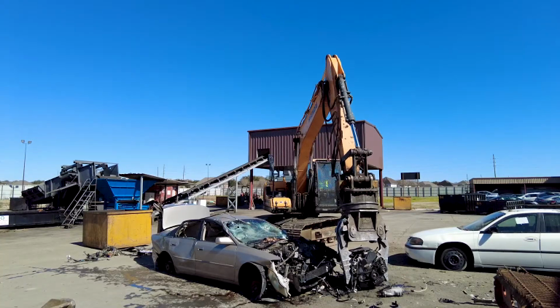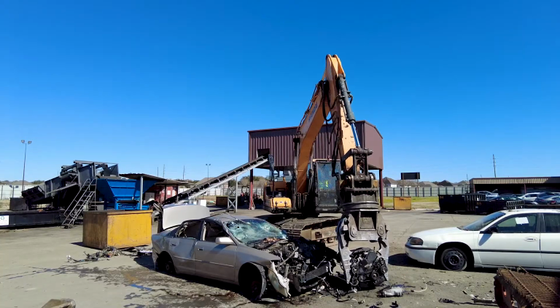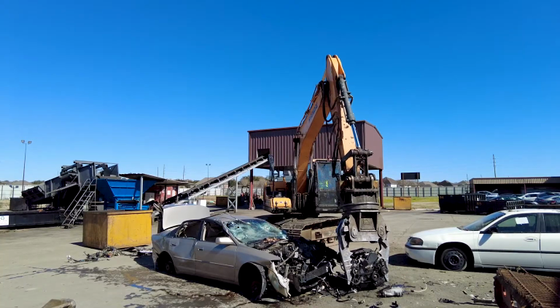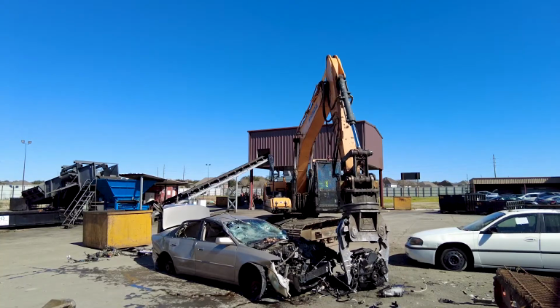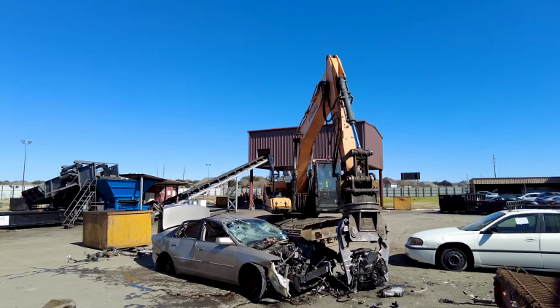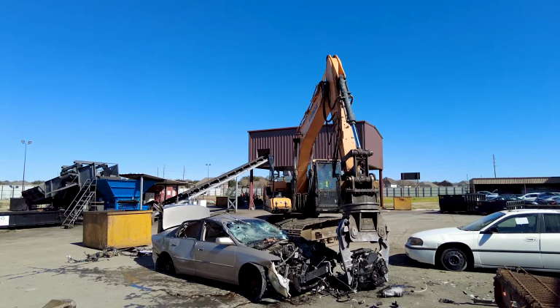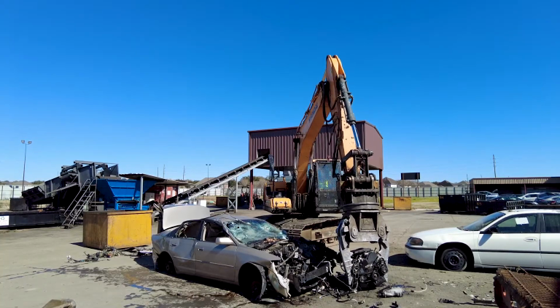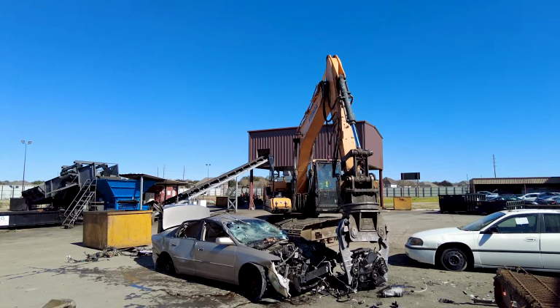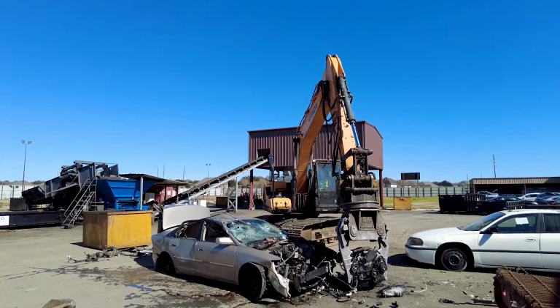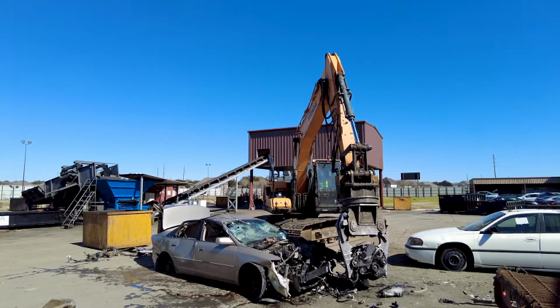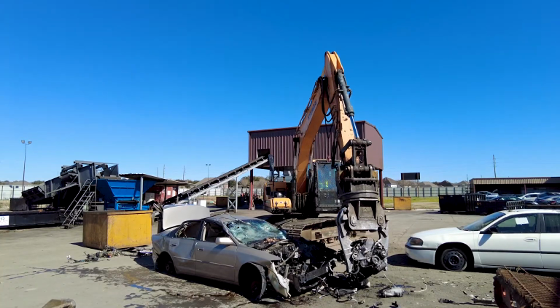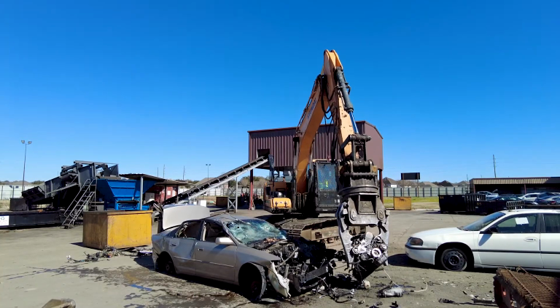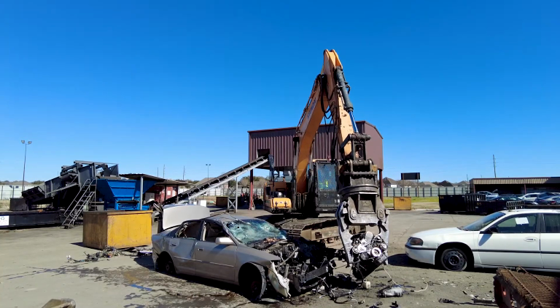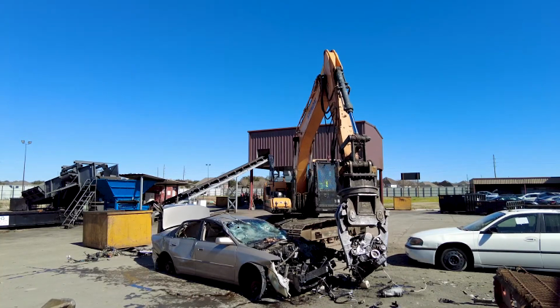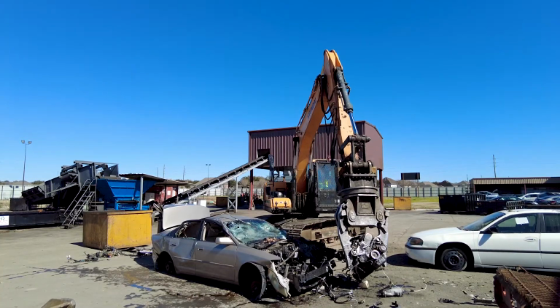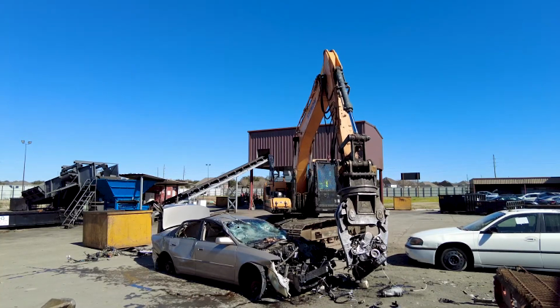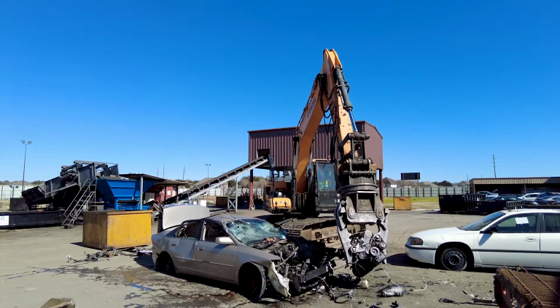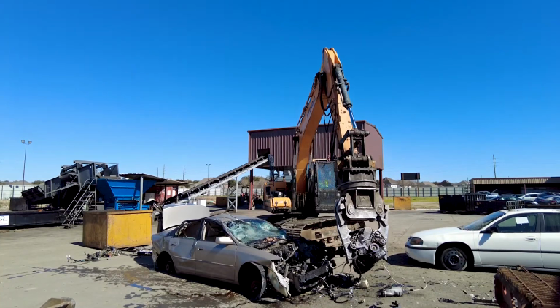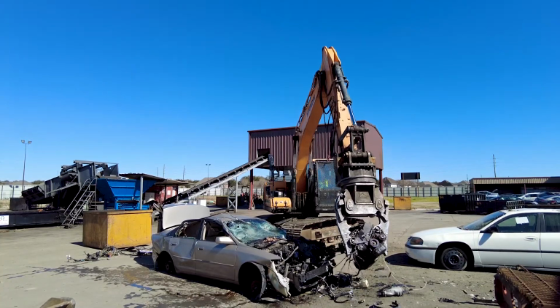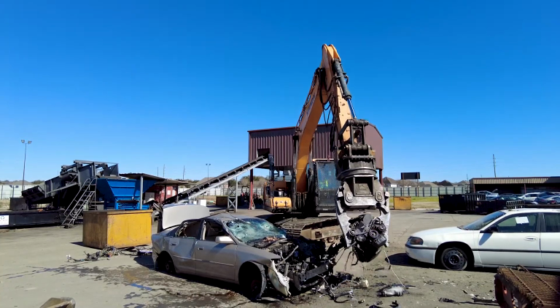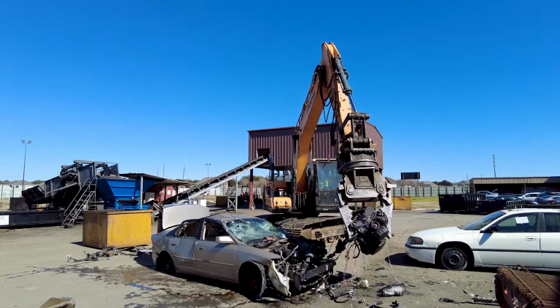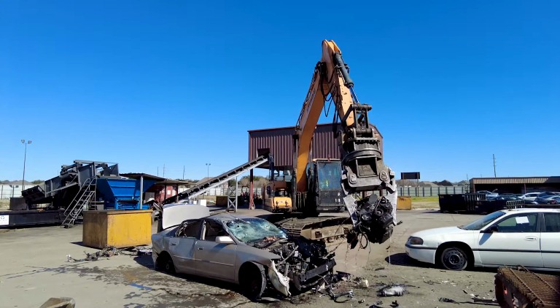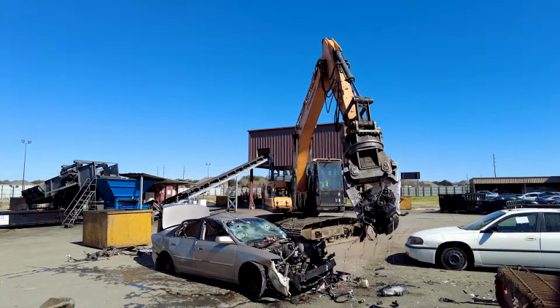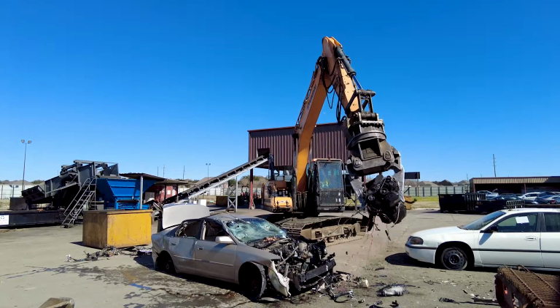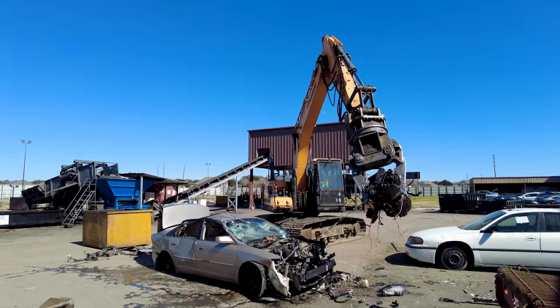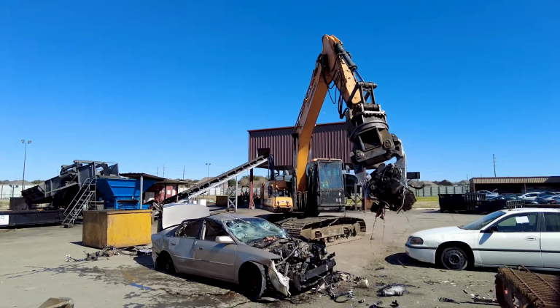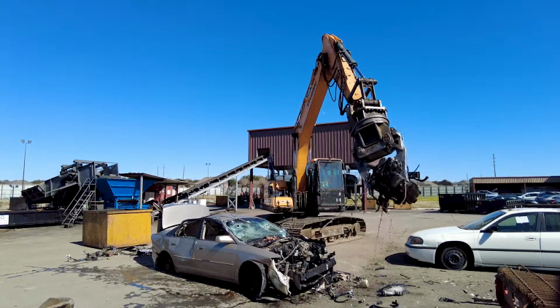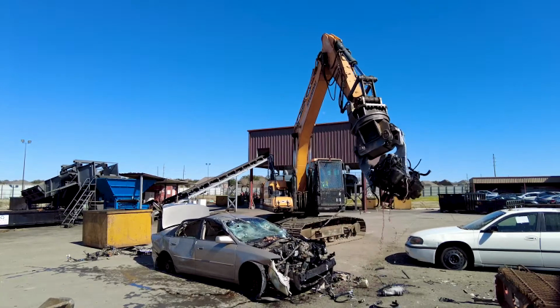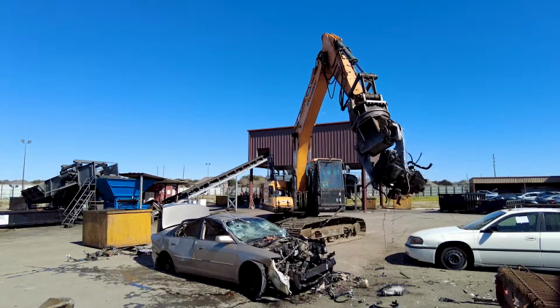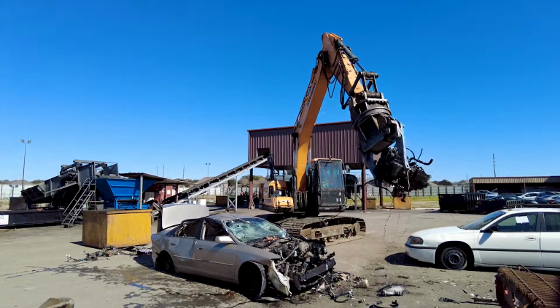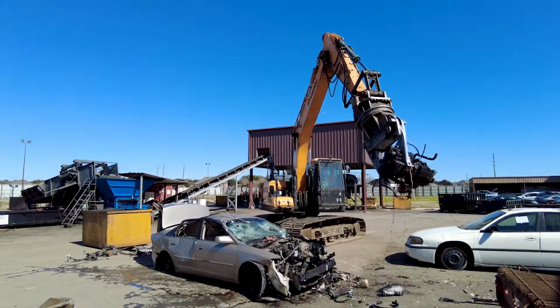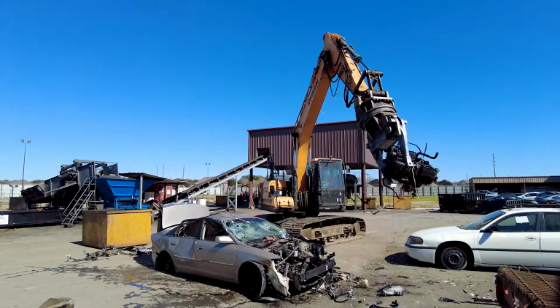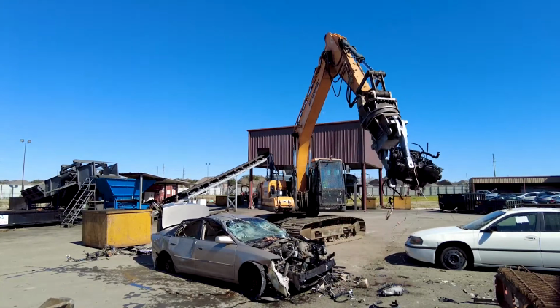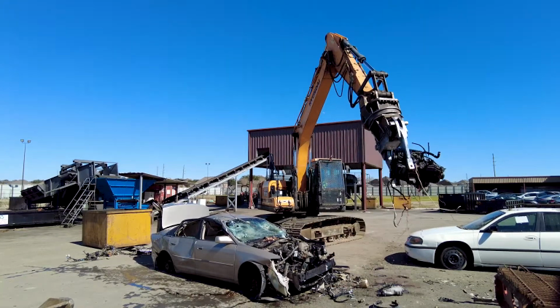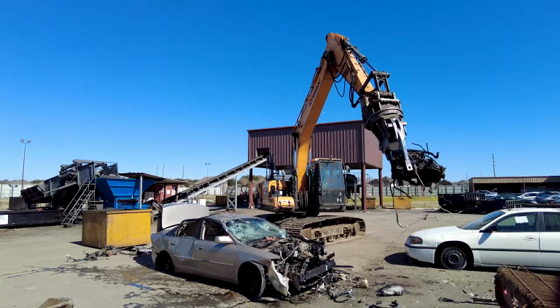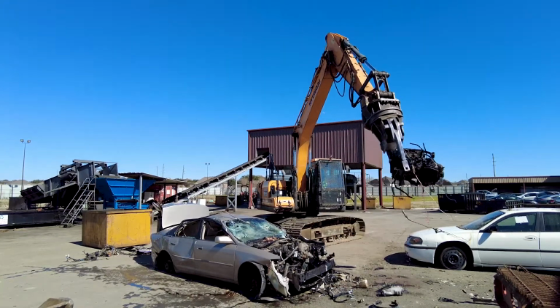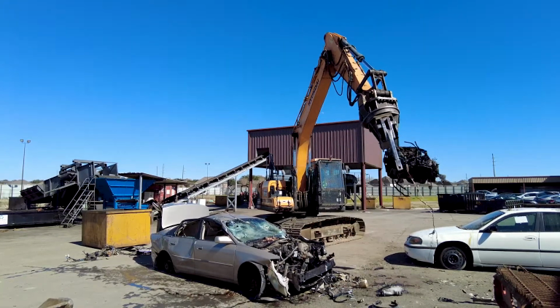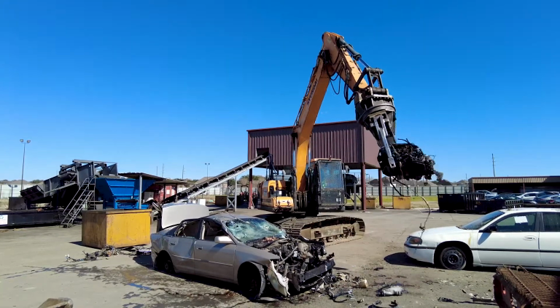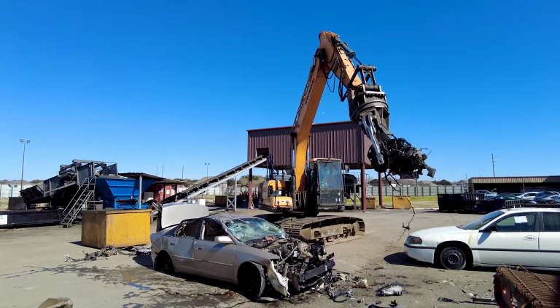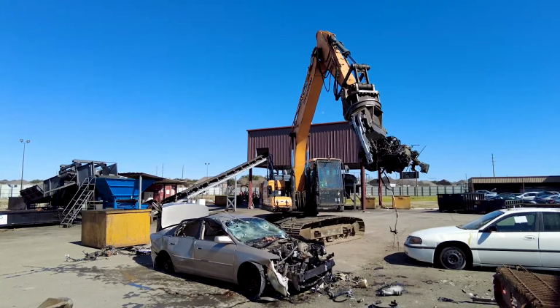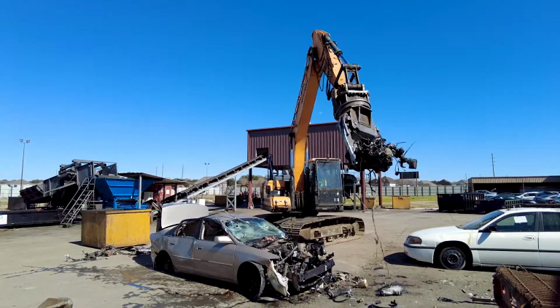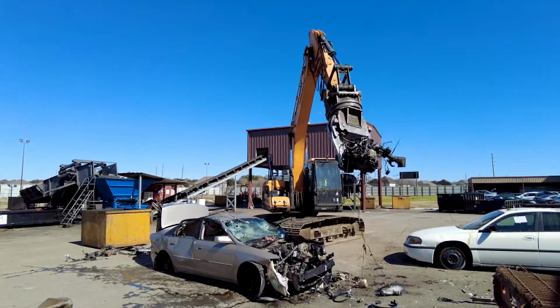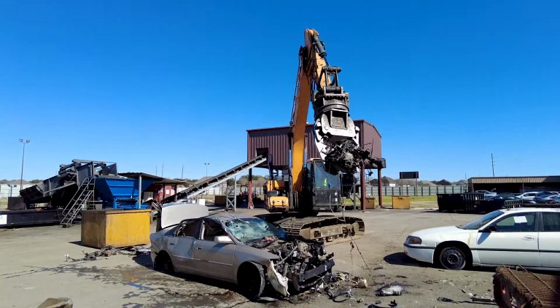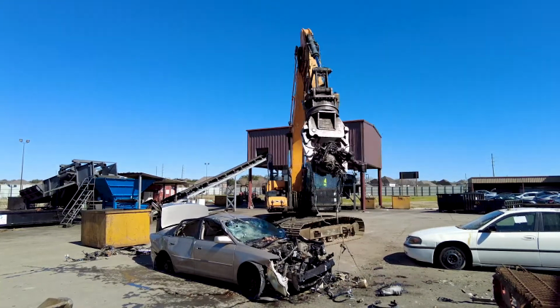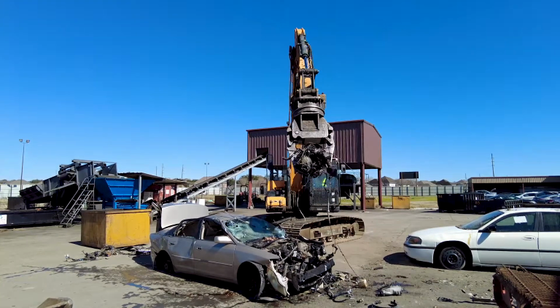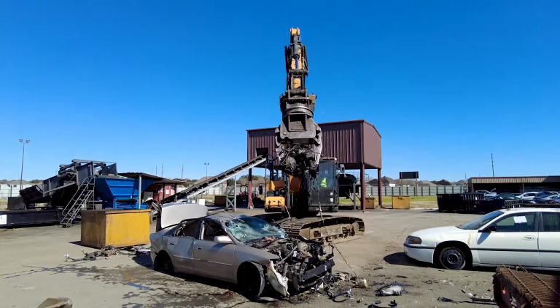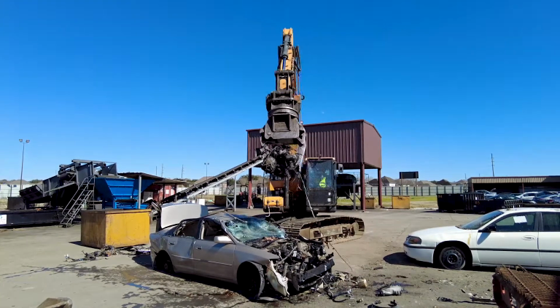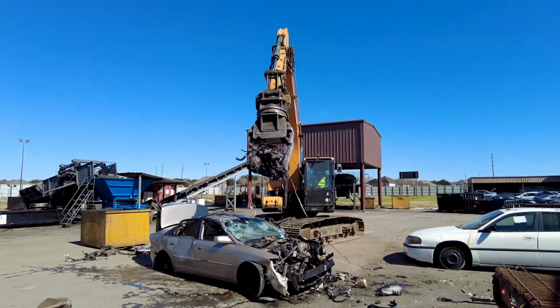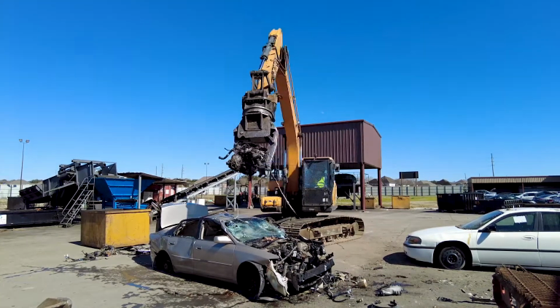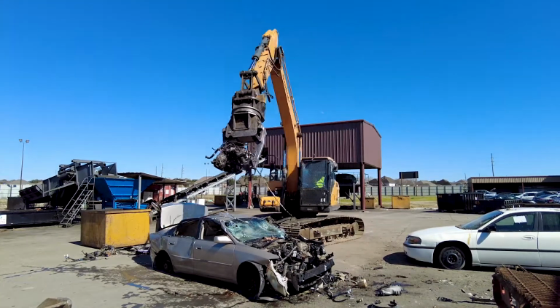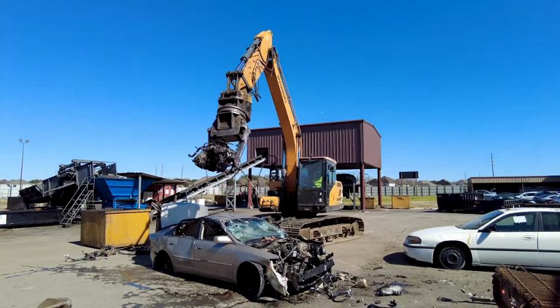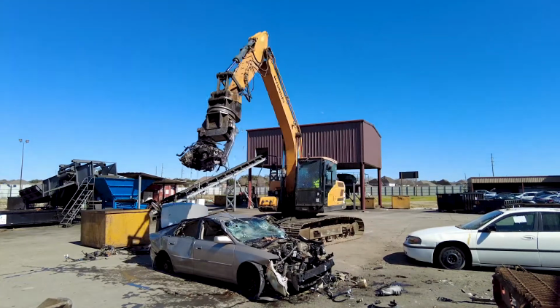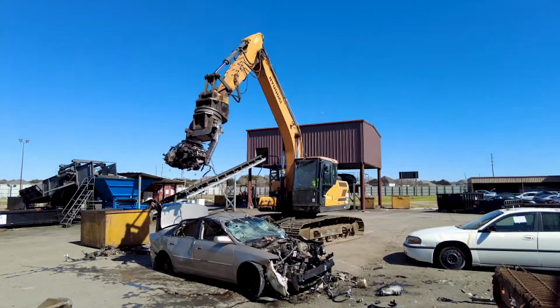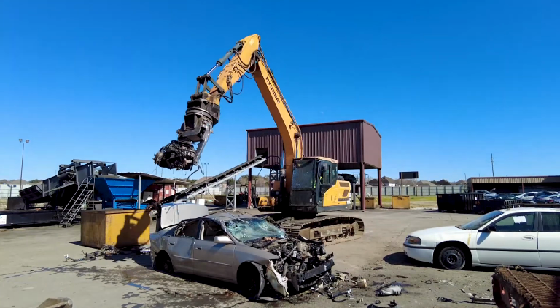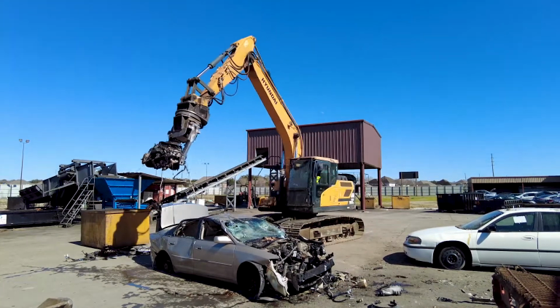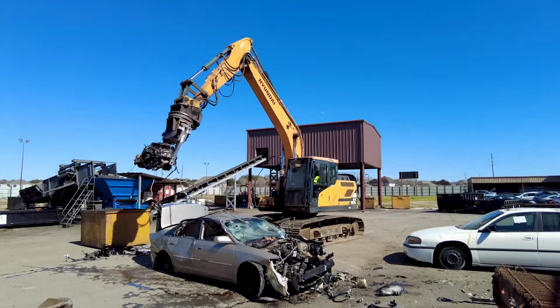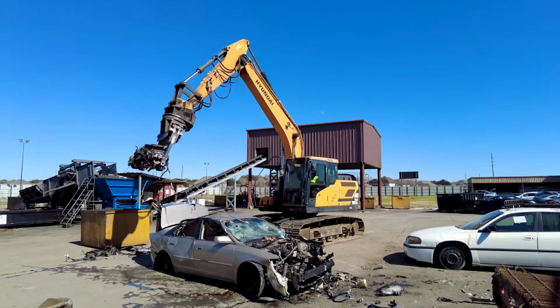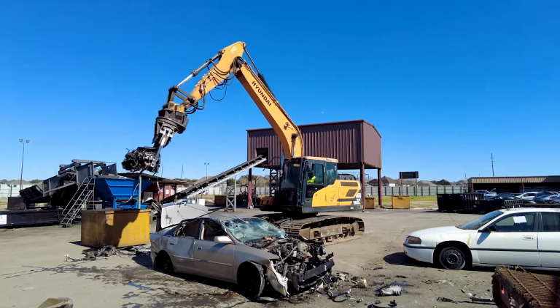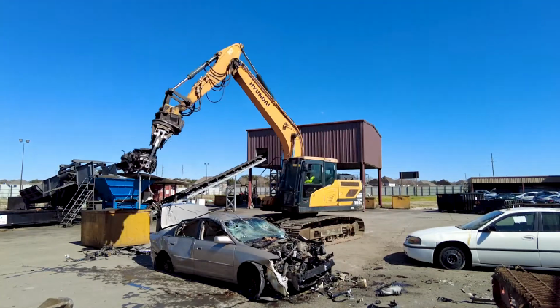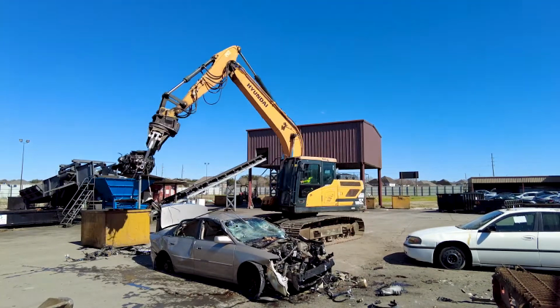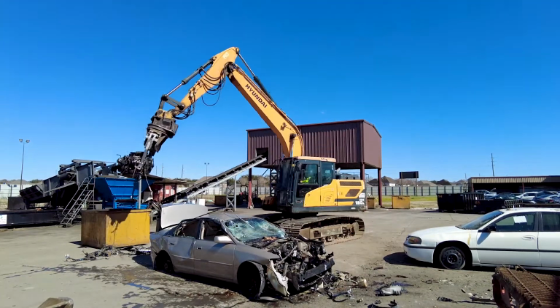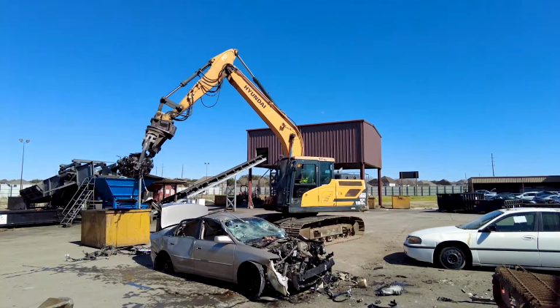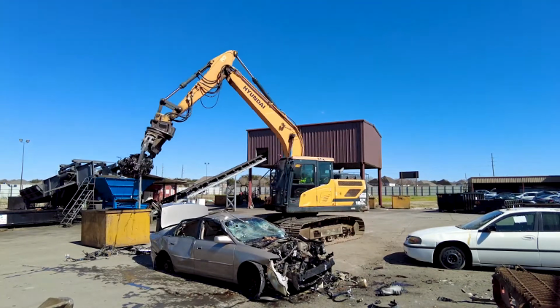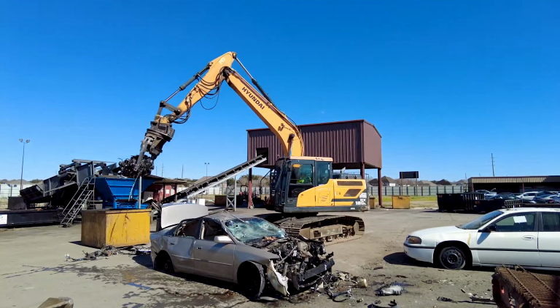The scrap industry, as of today, is growing, and there's always a demand for recycled scrap.